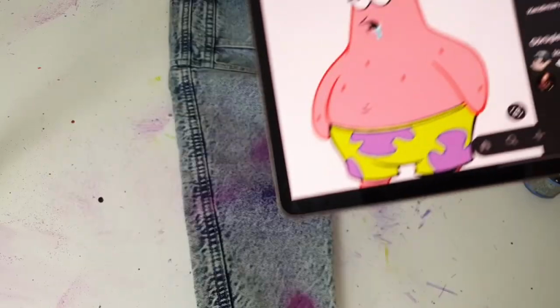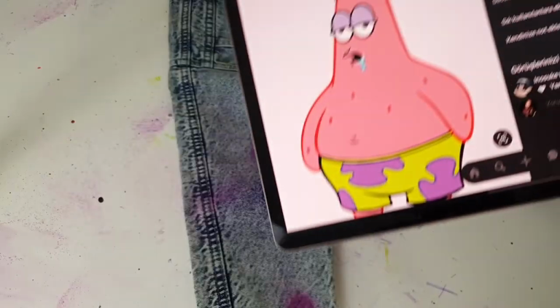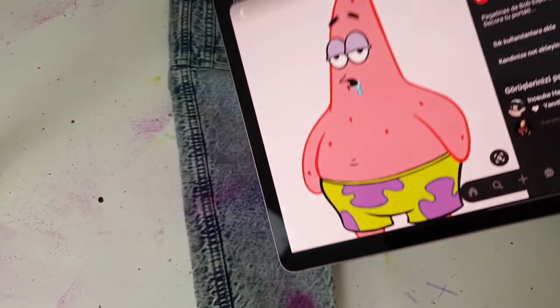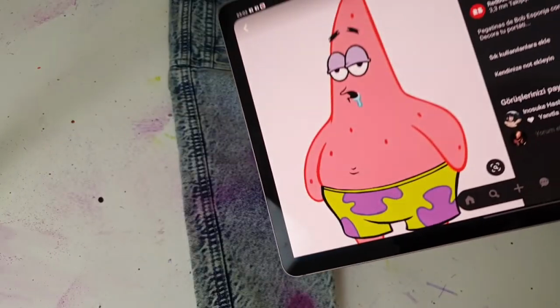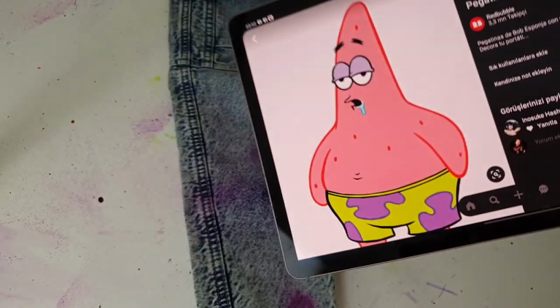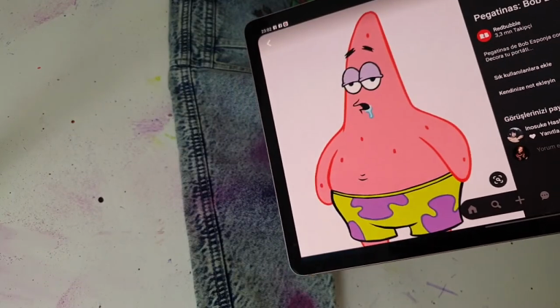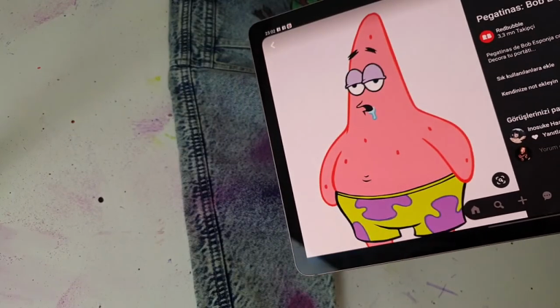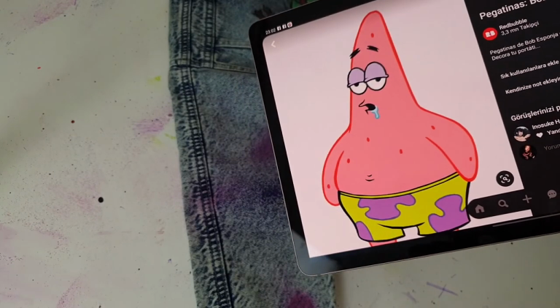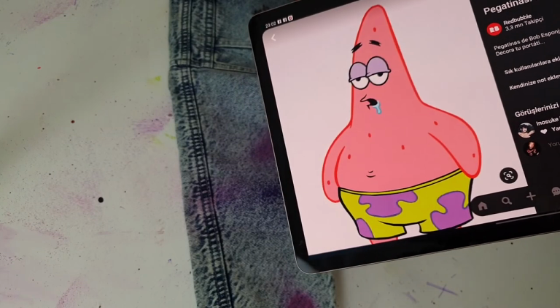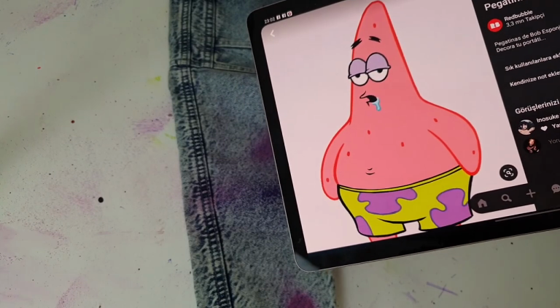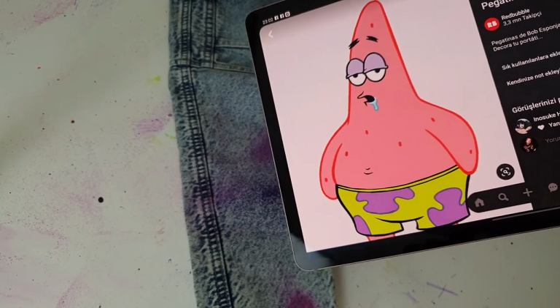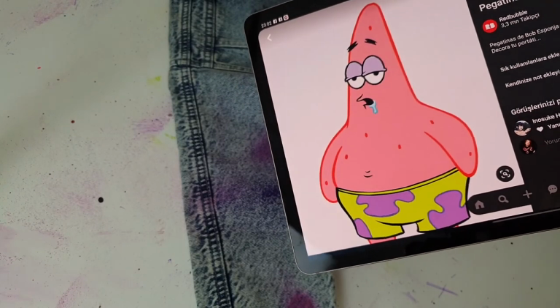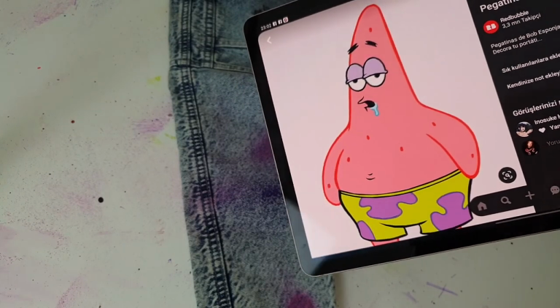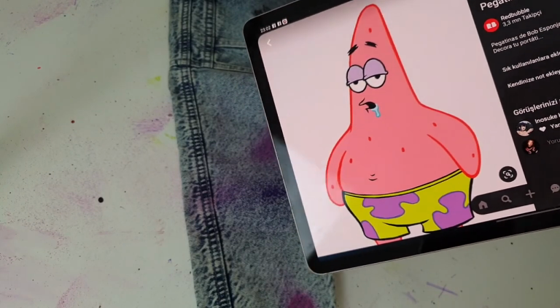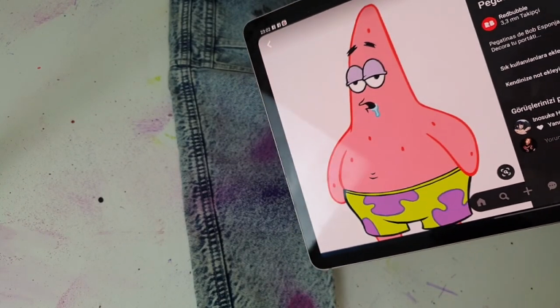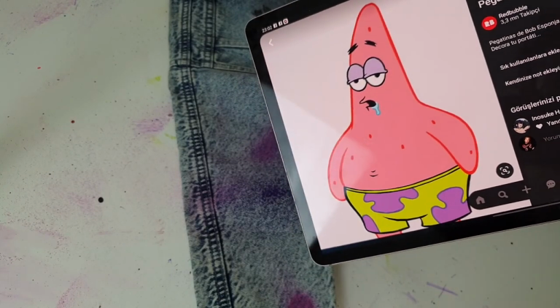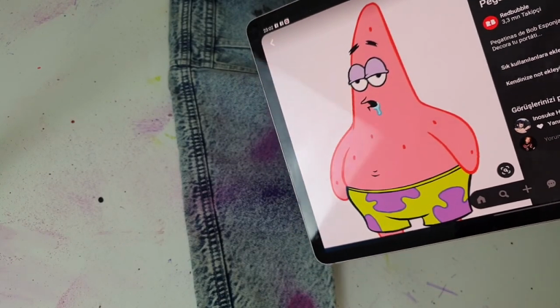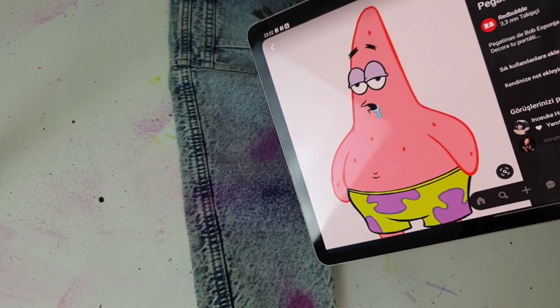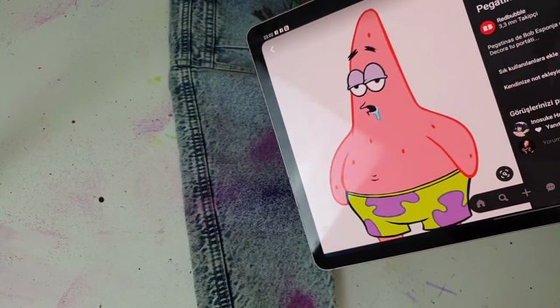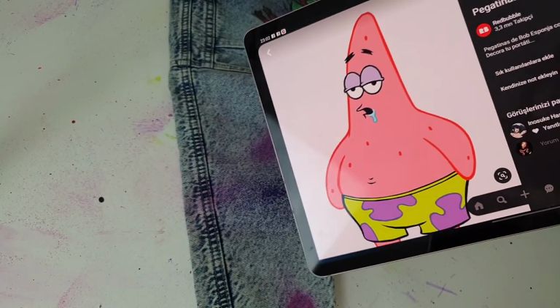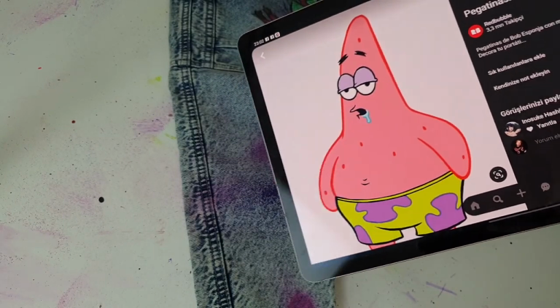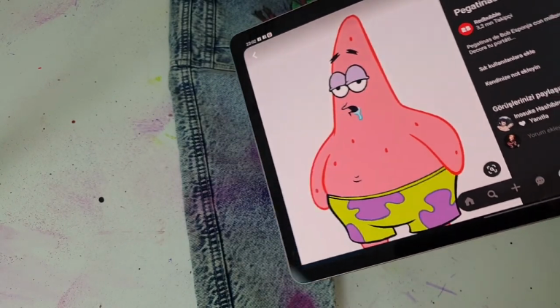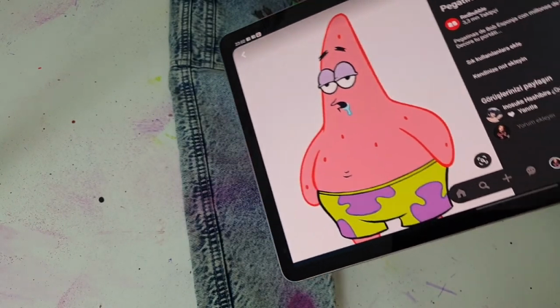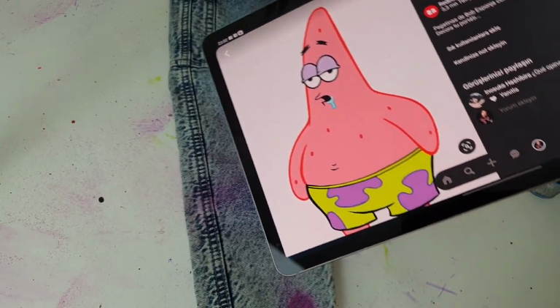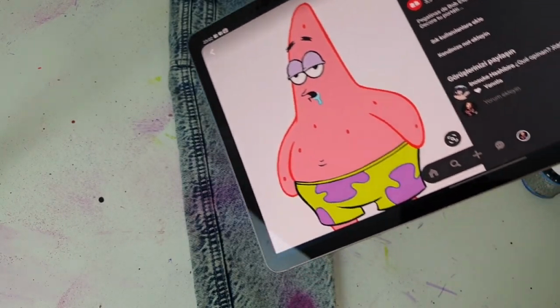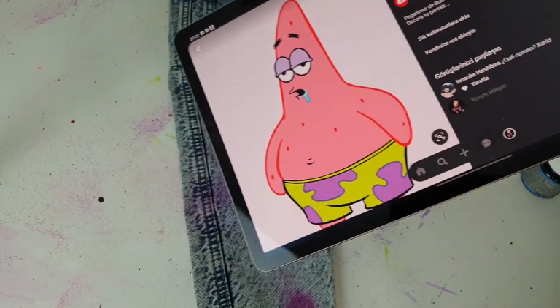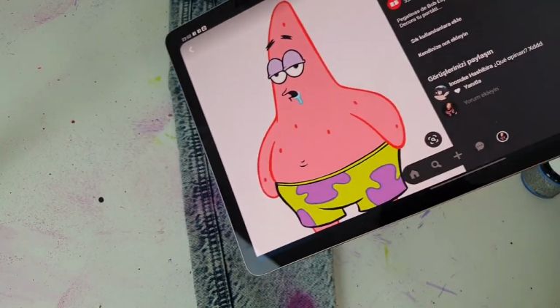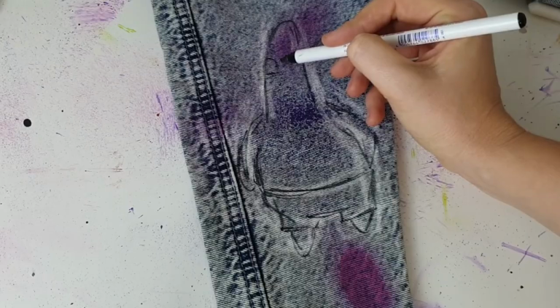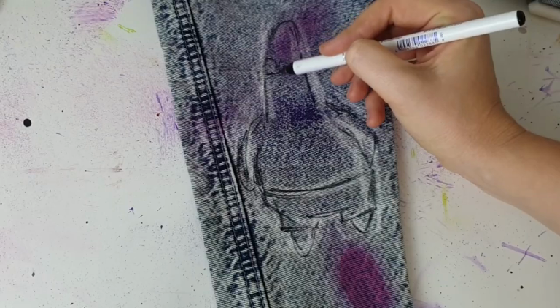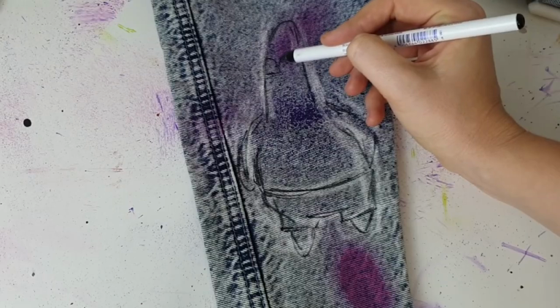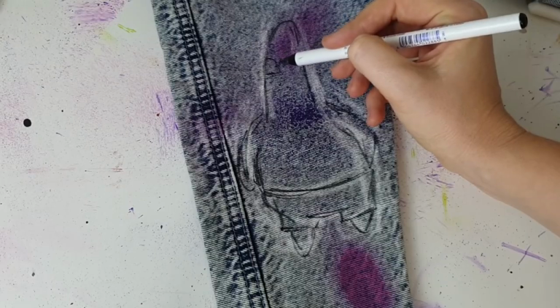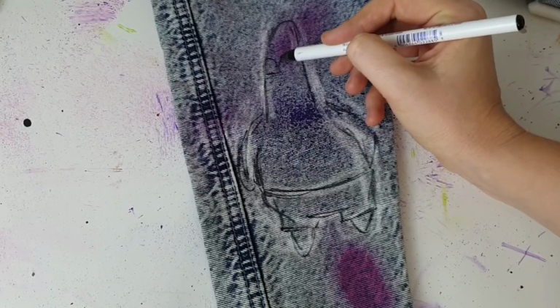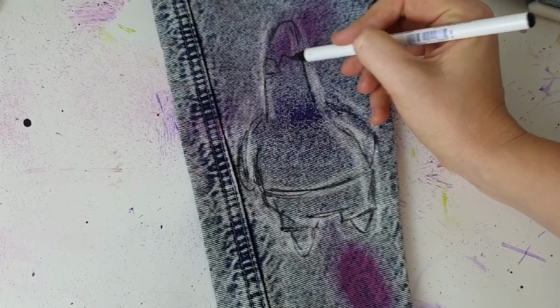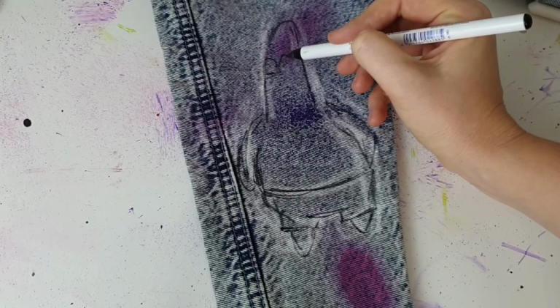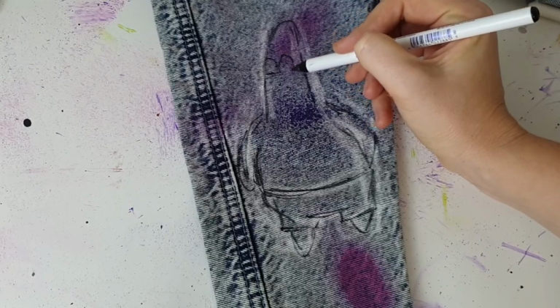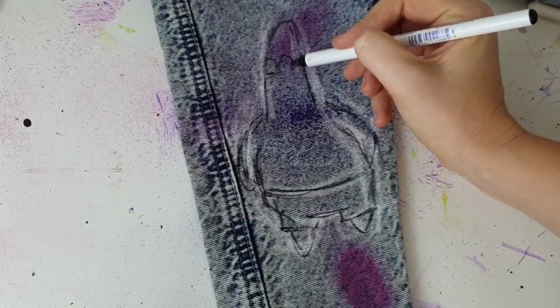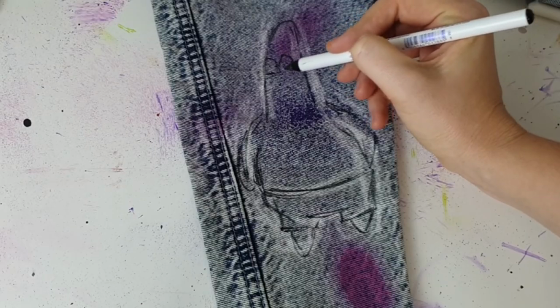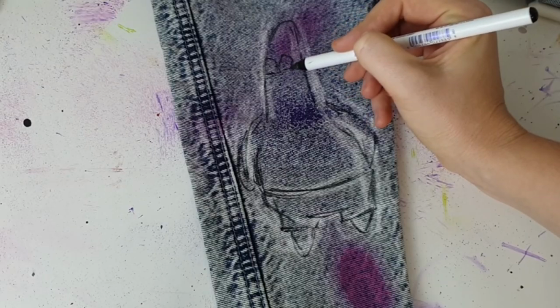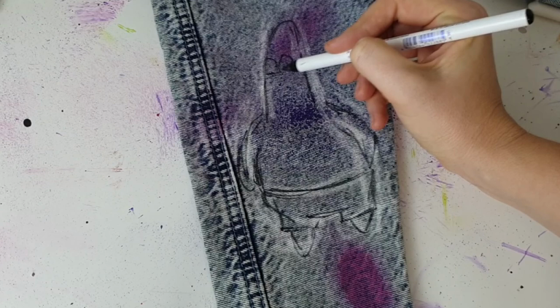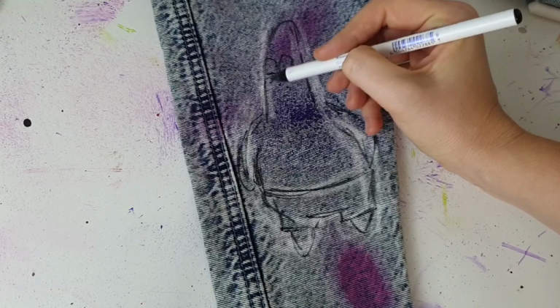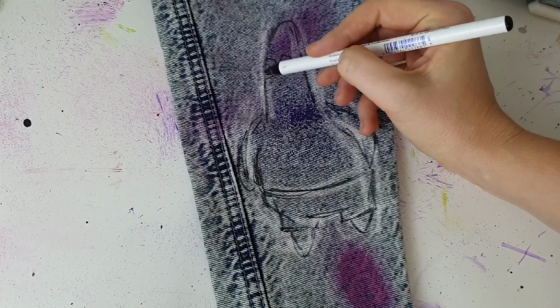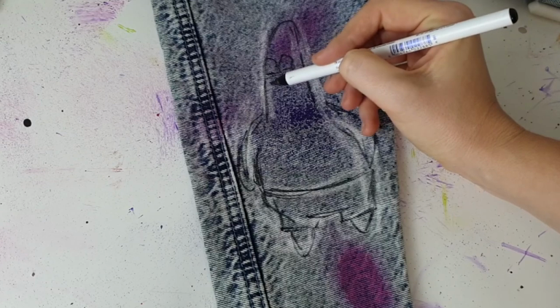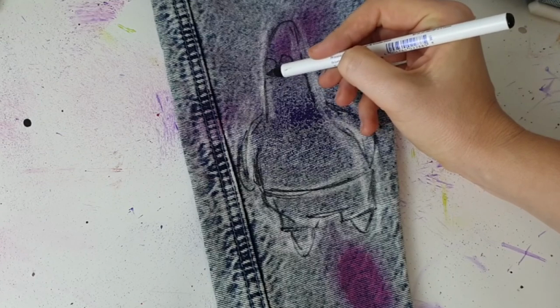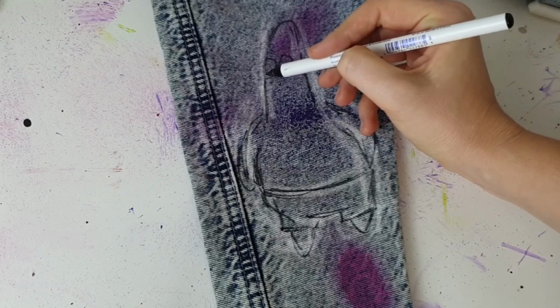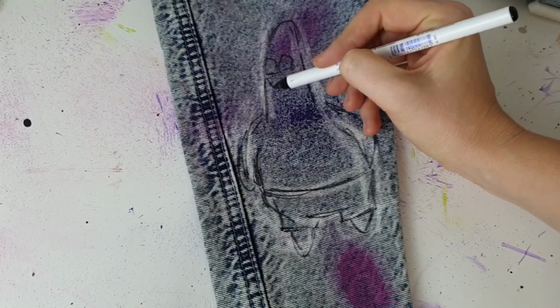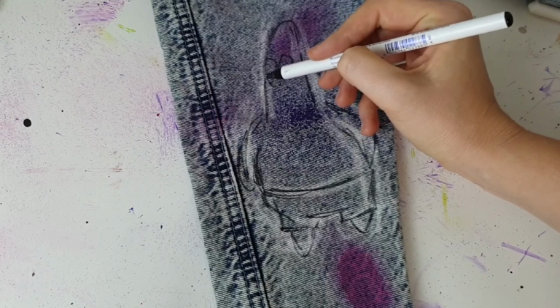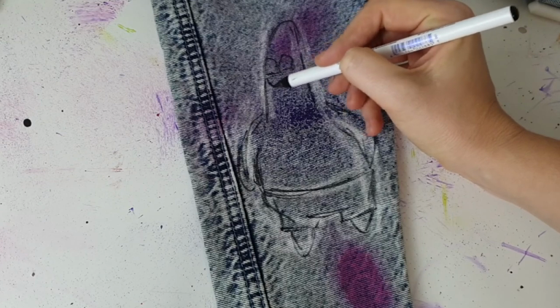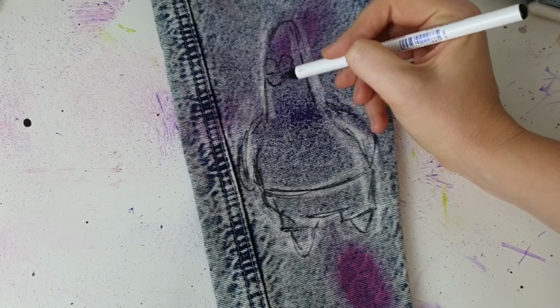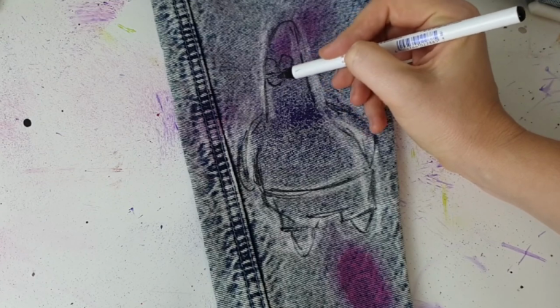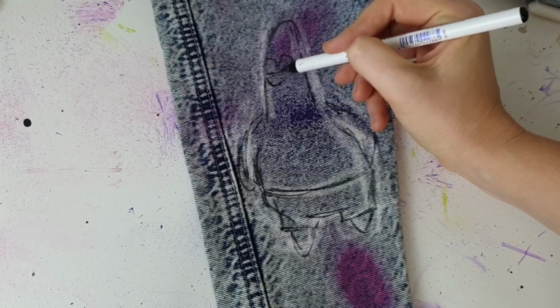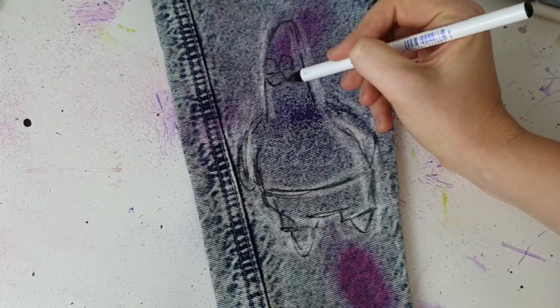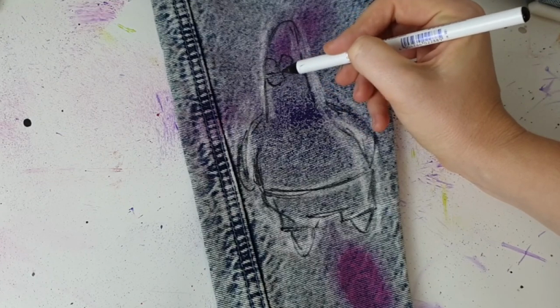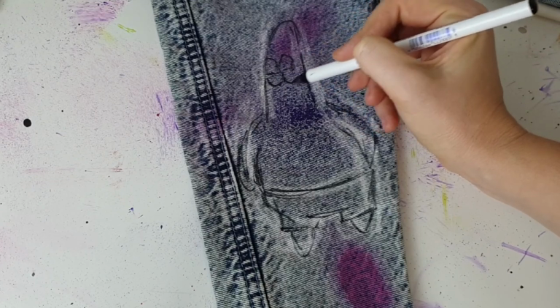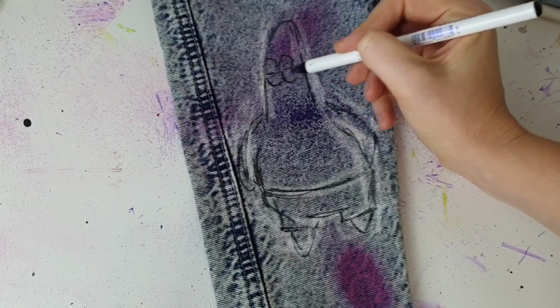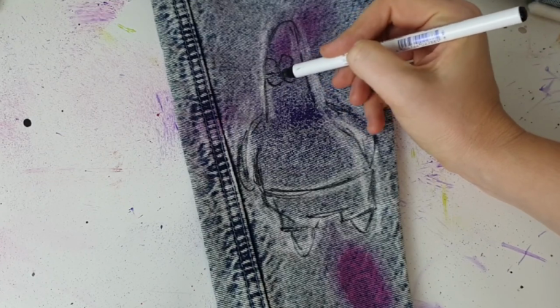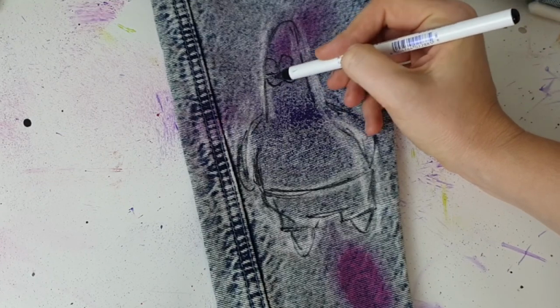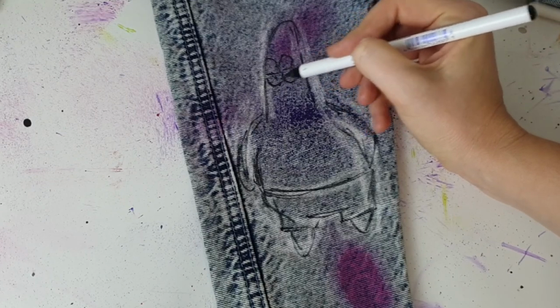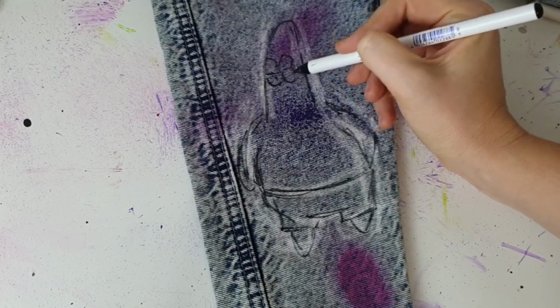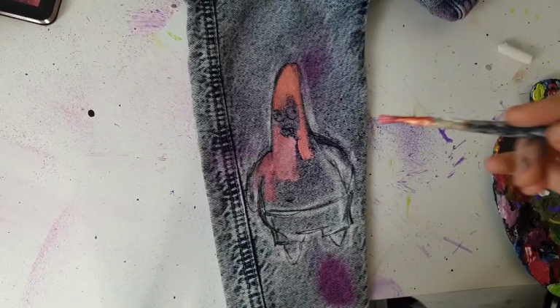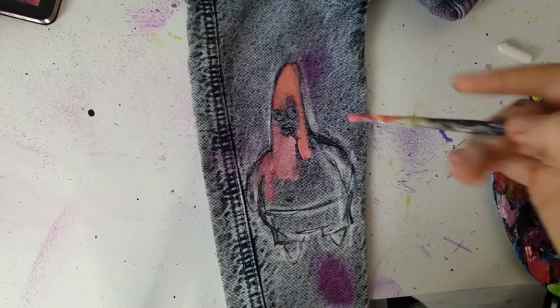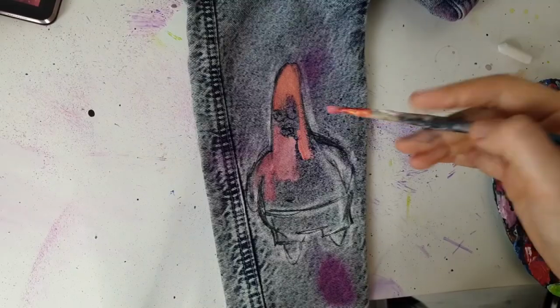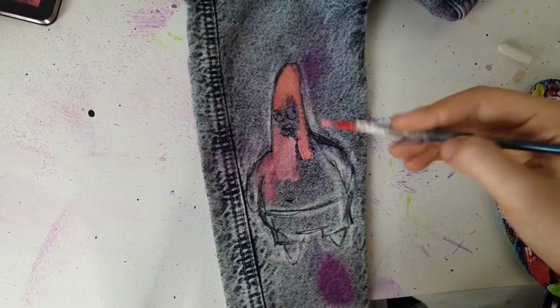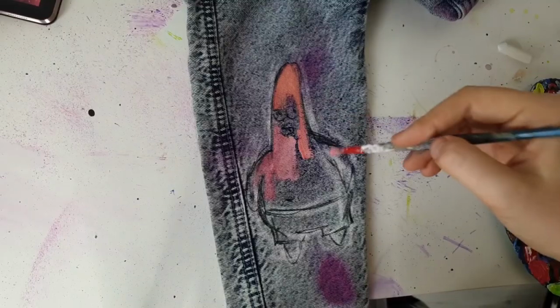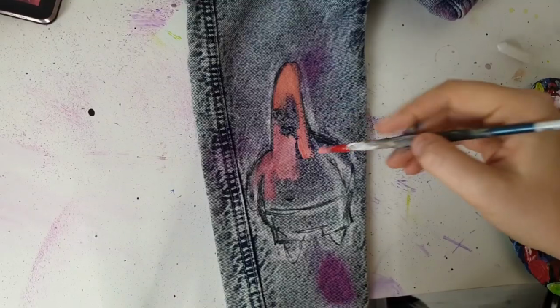And the last character — my little customer specified that Patrick should look like that because he's kind of dumb.